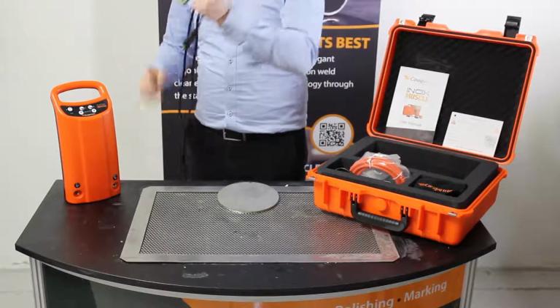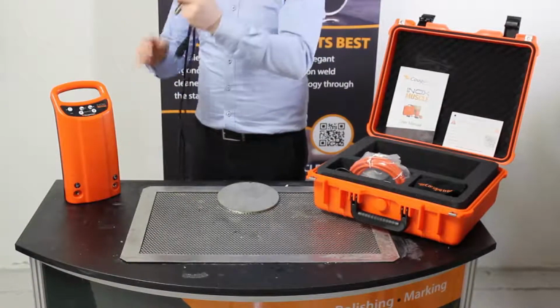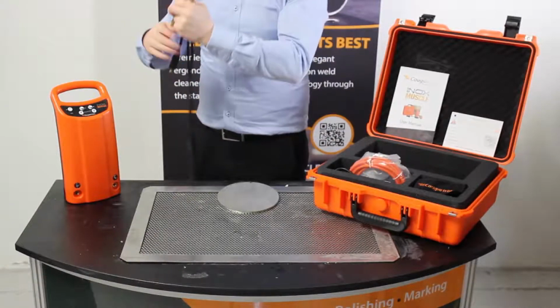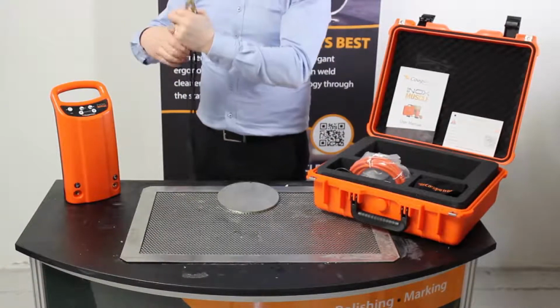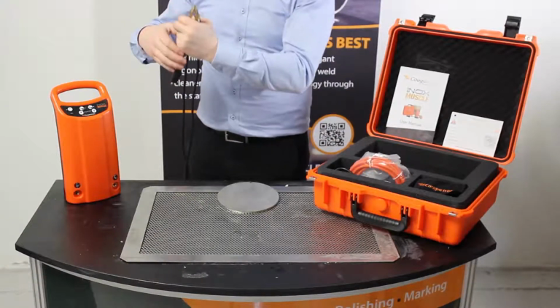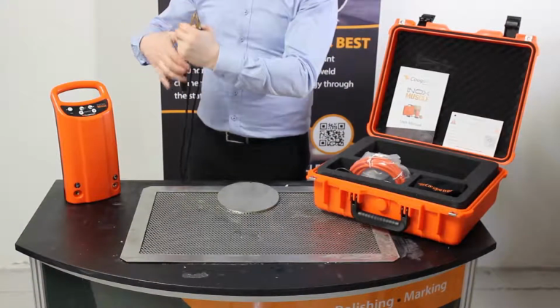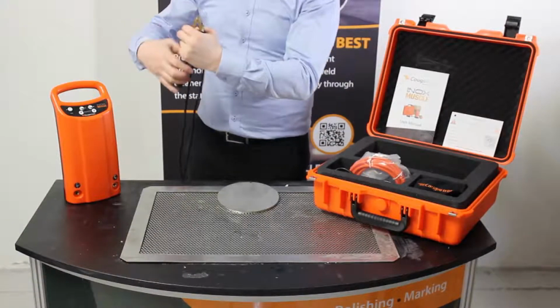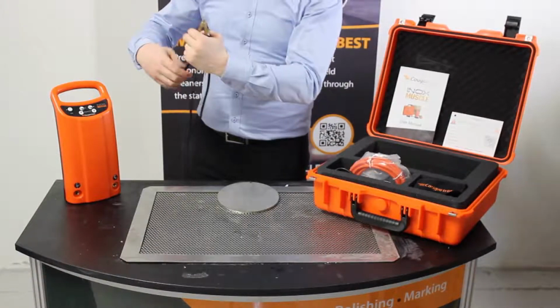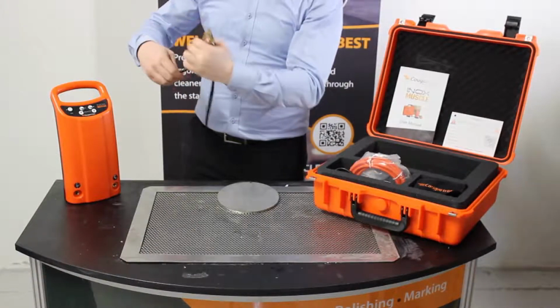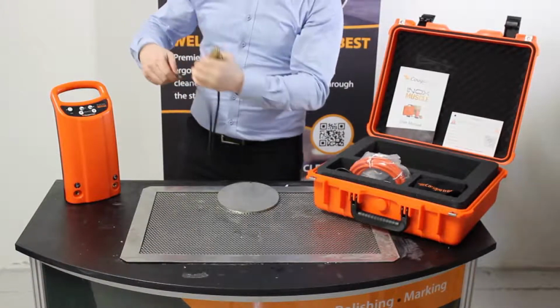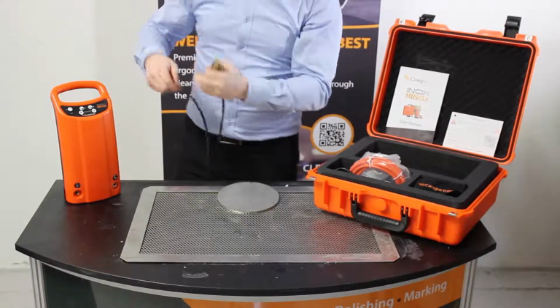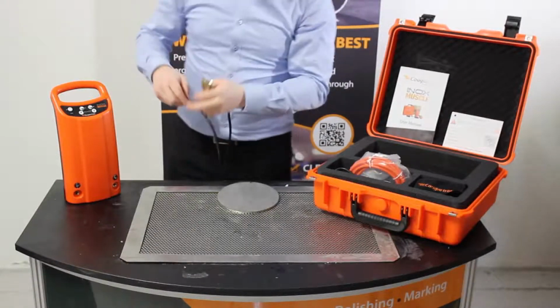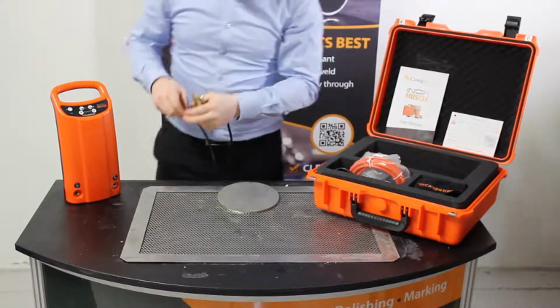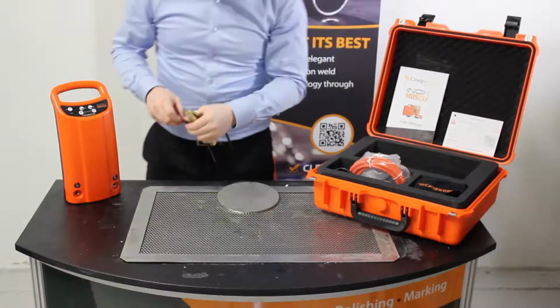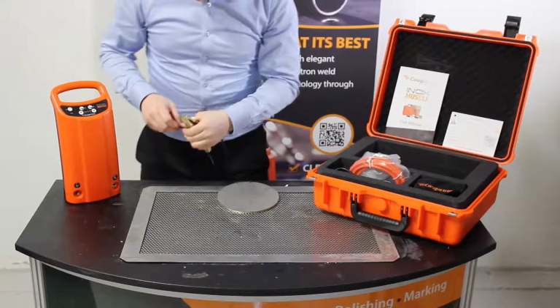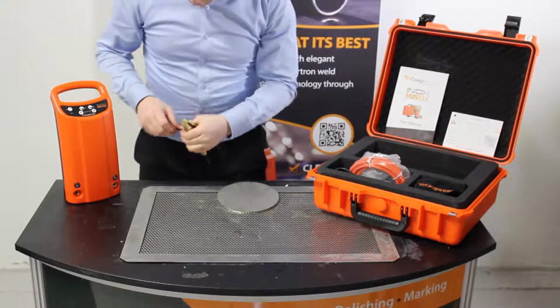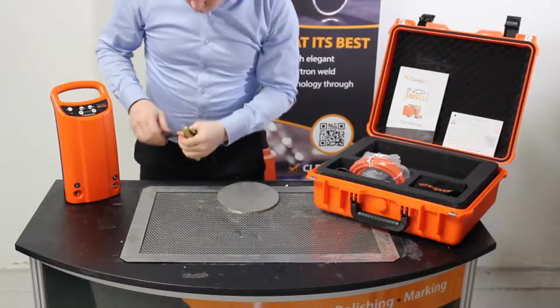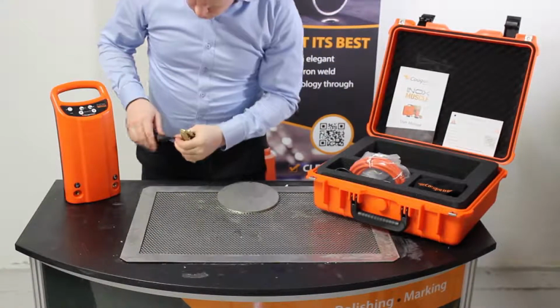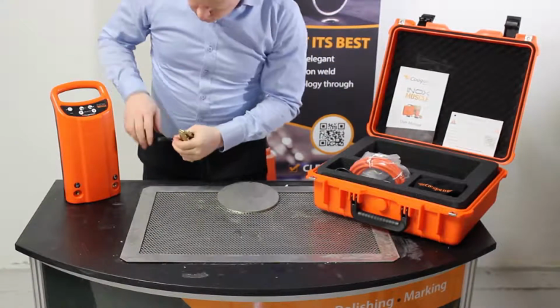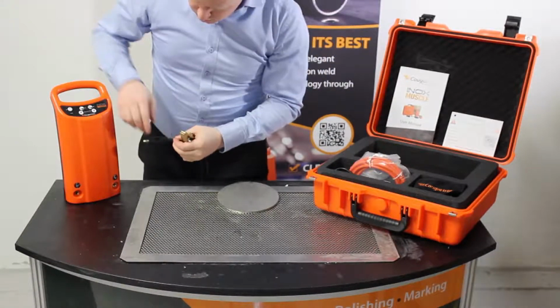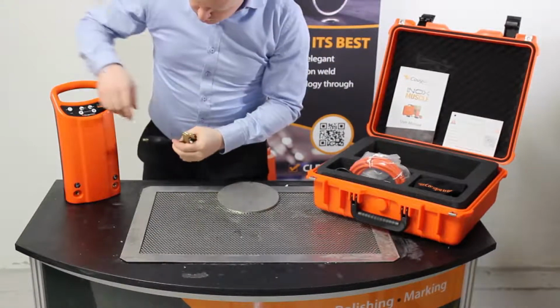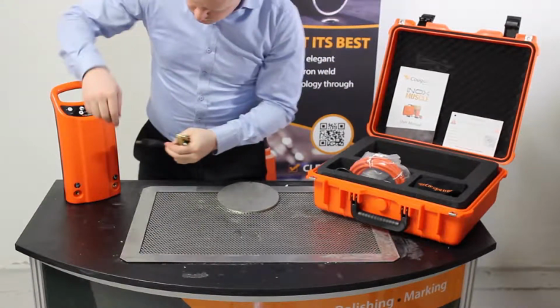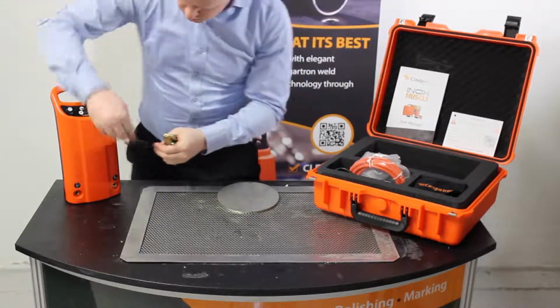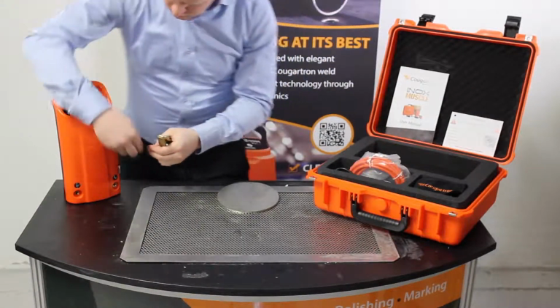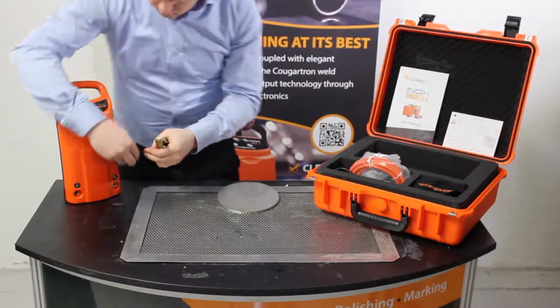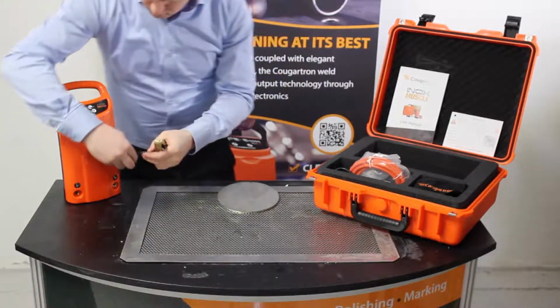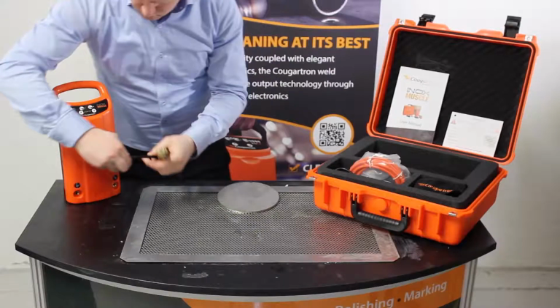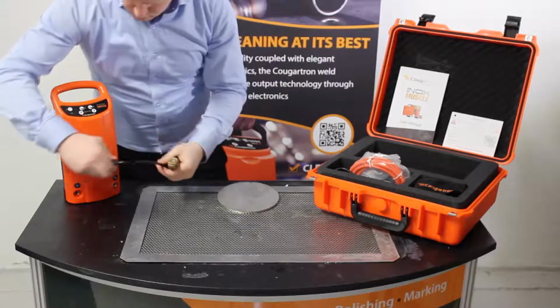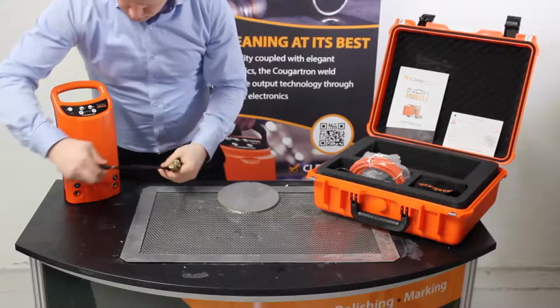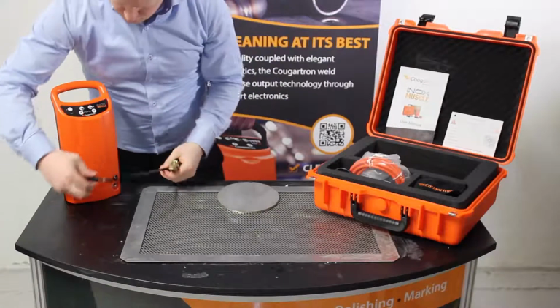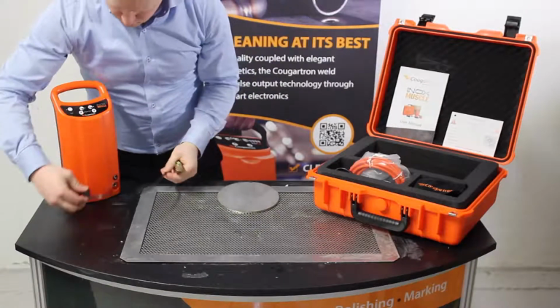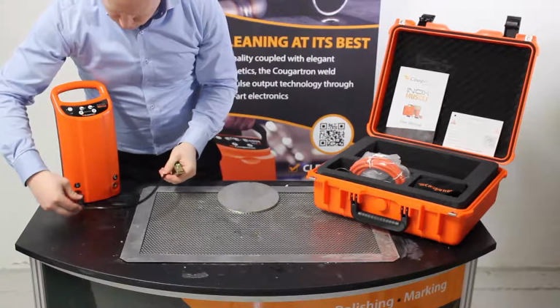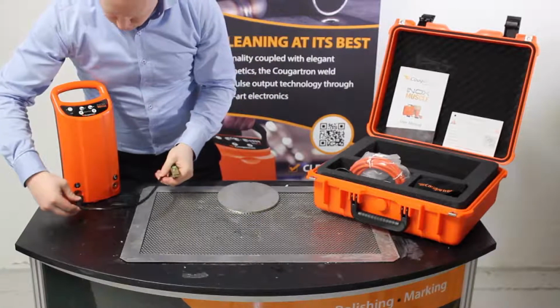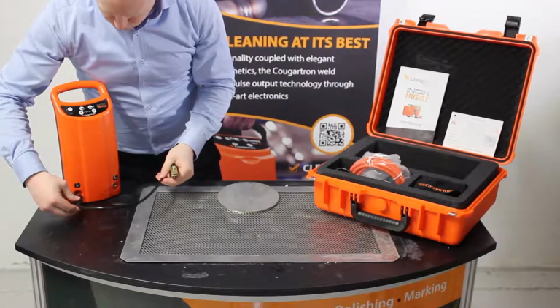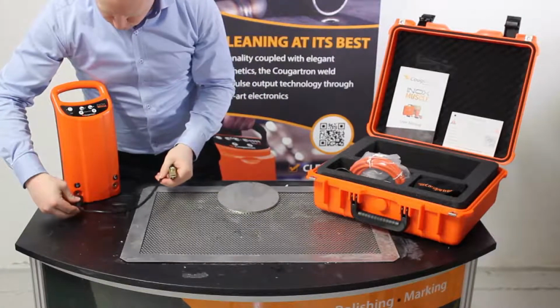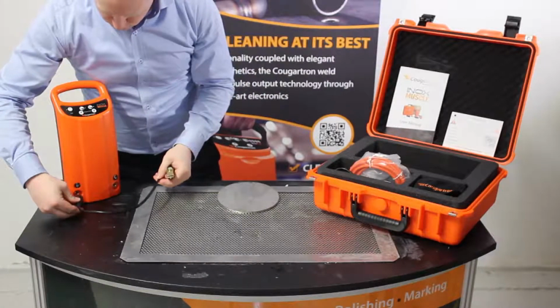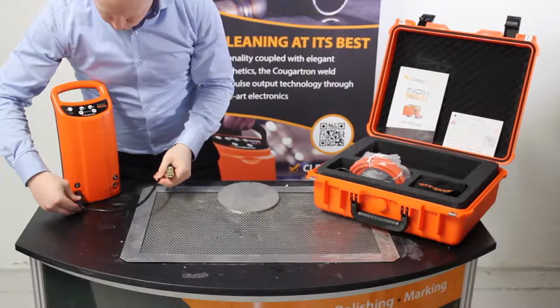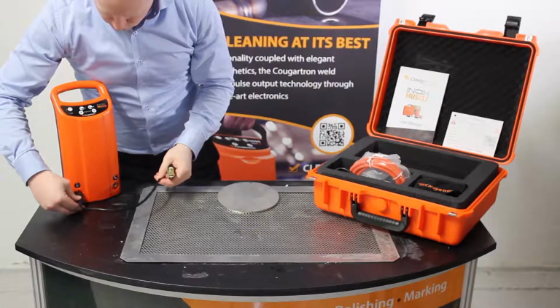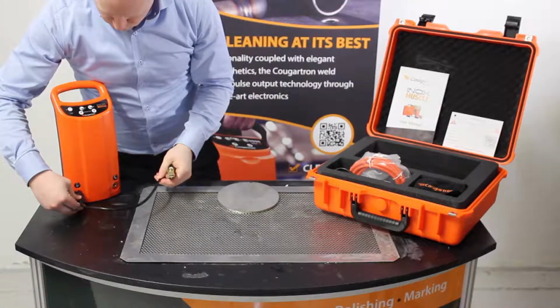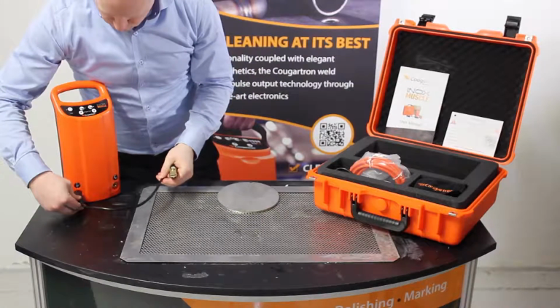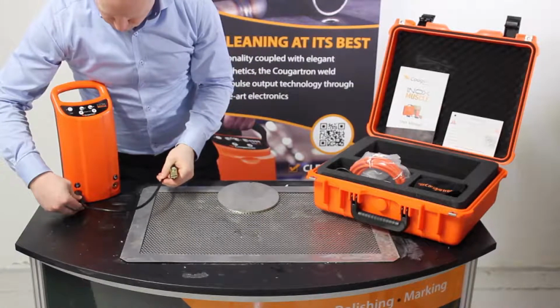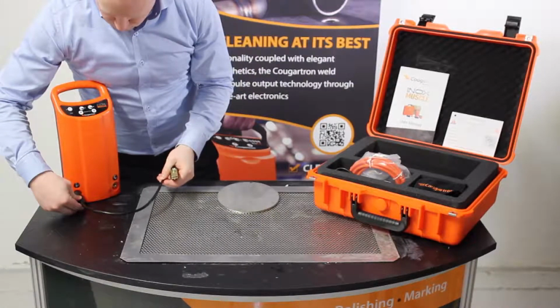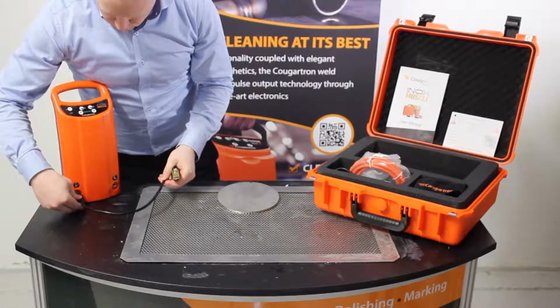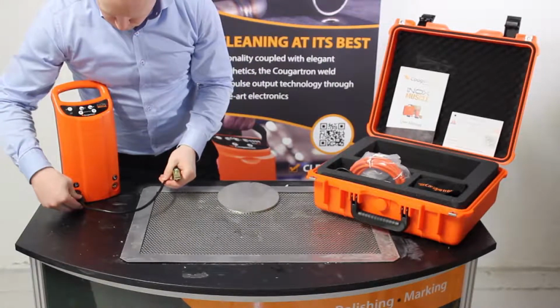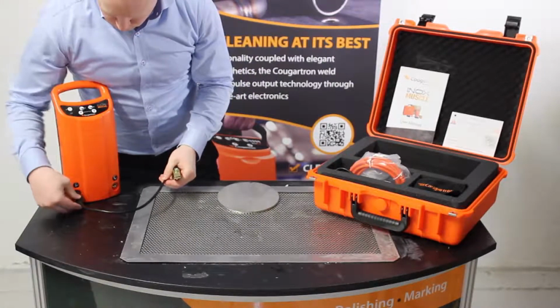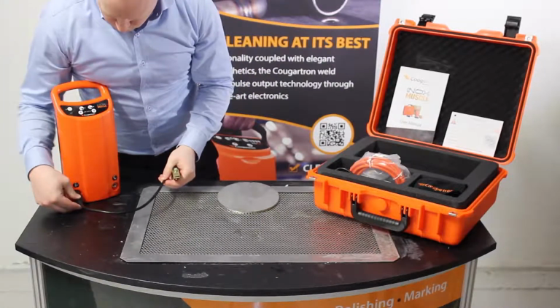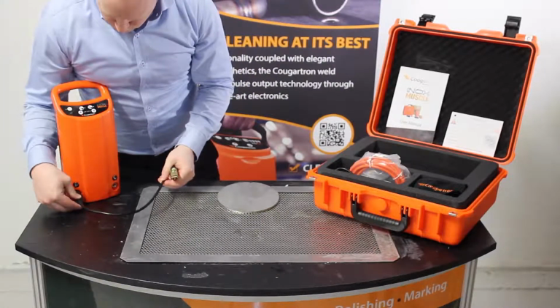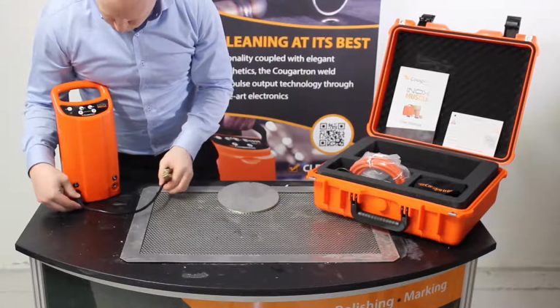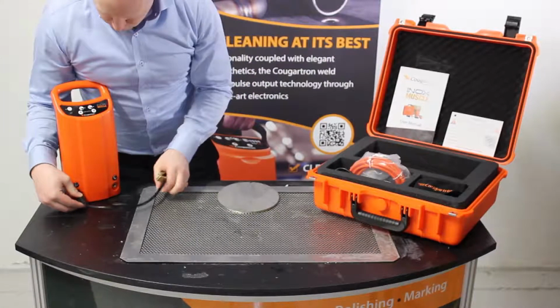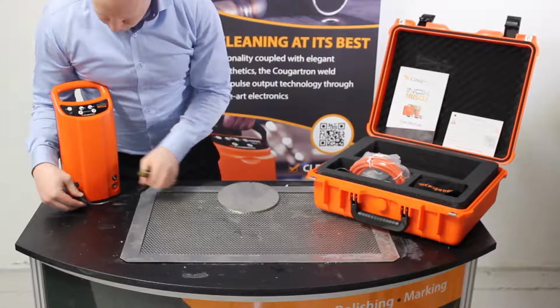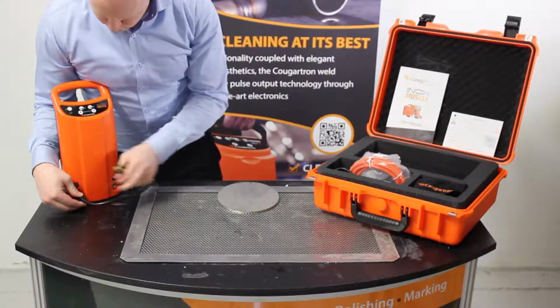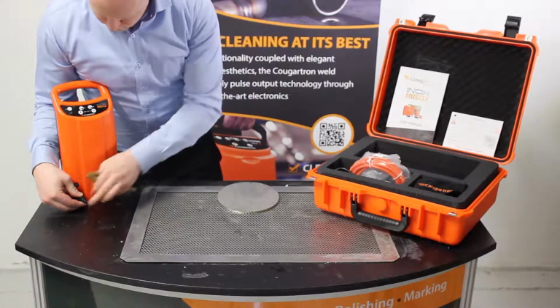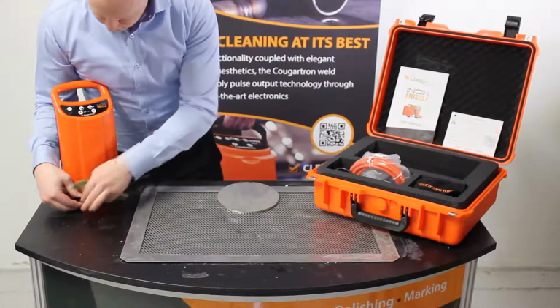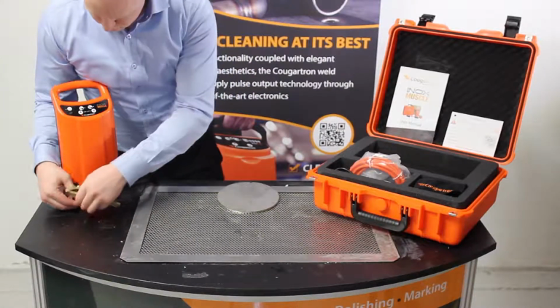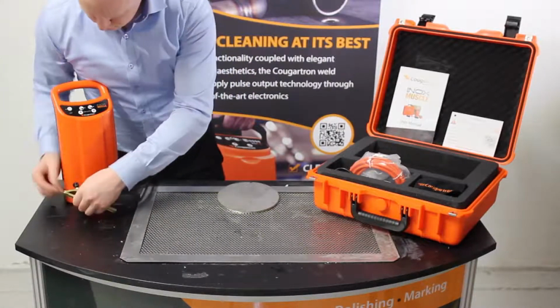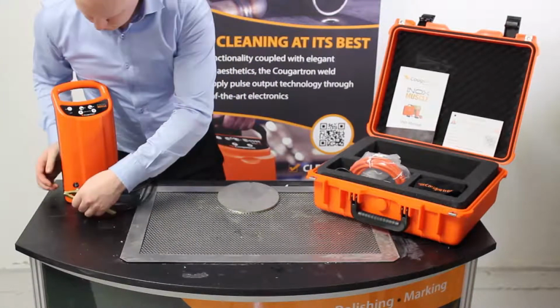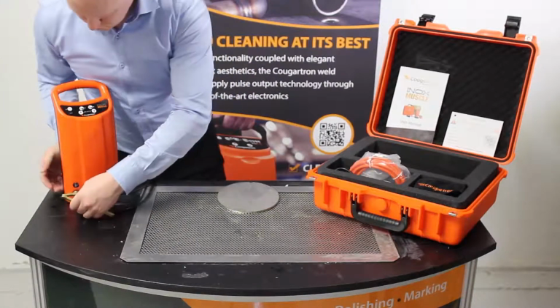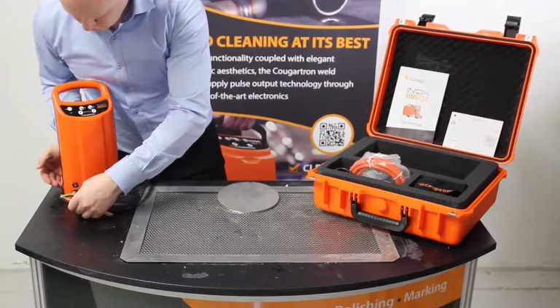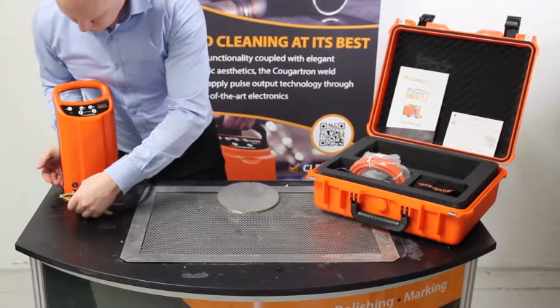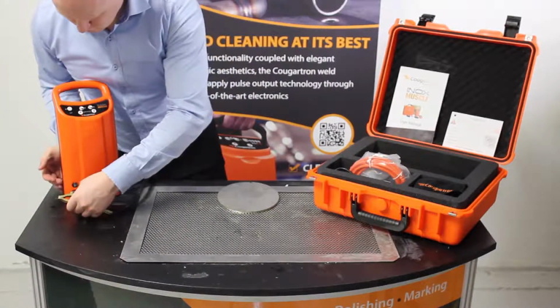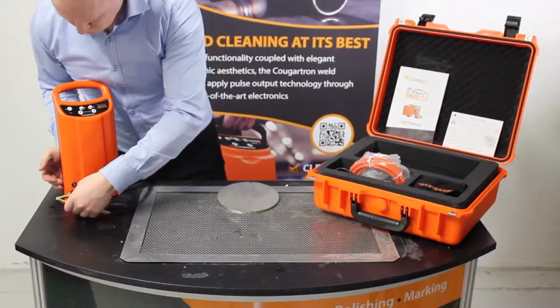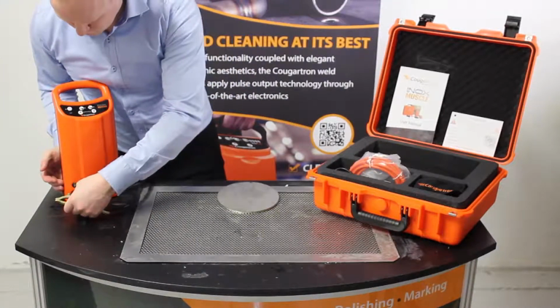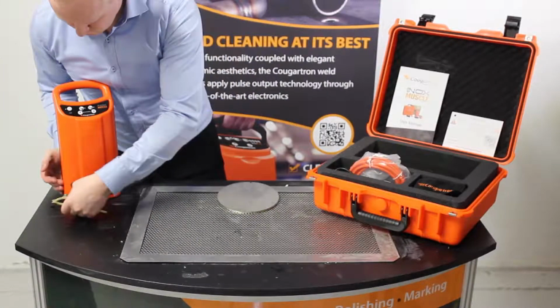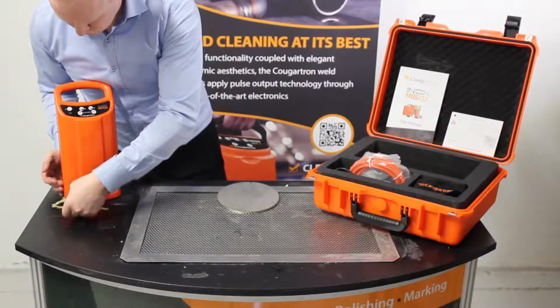The heavy duty earth clamp will provide an excellent grounding to the workpiece. This is important to guarantee optimal performance when cleaning.